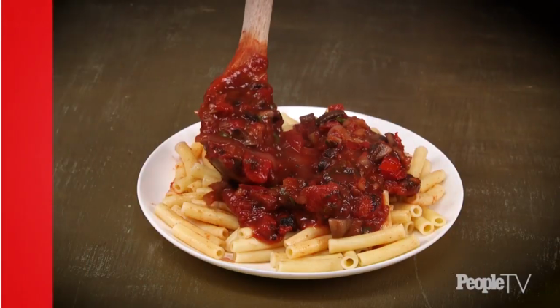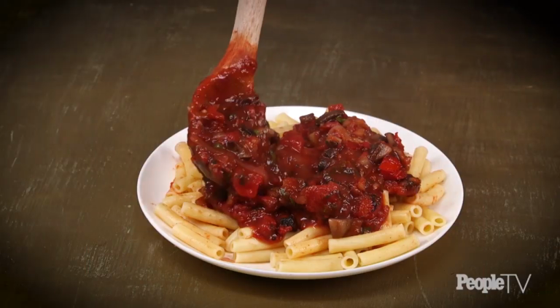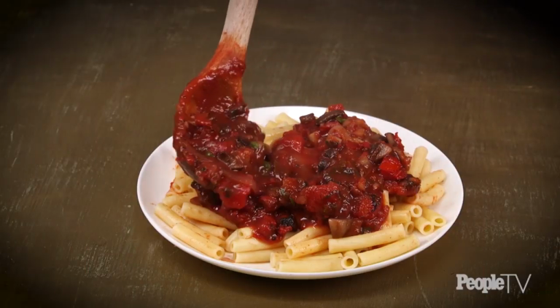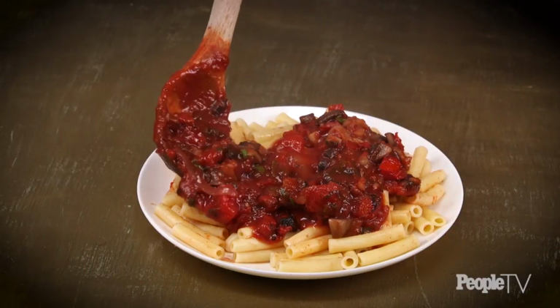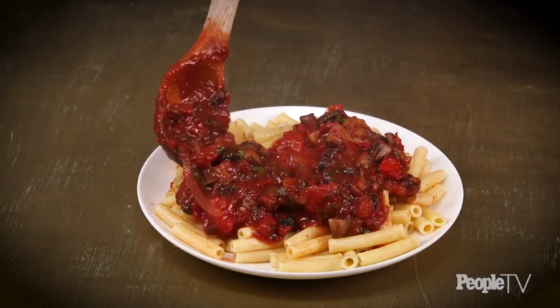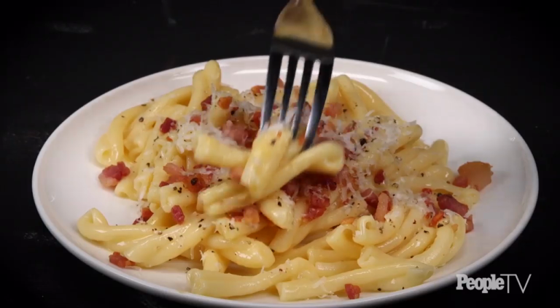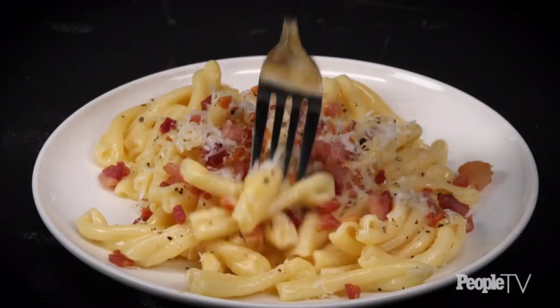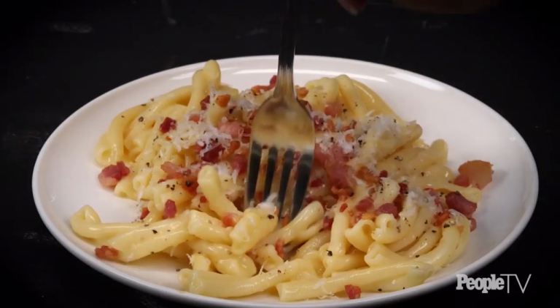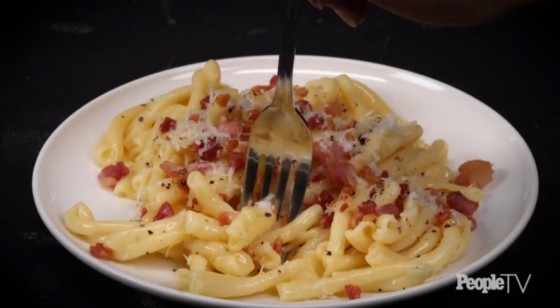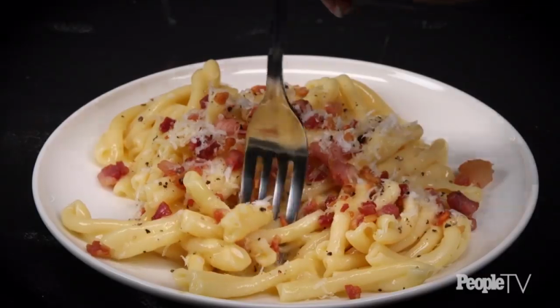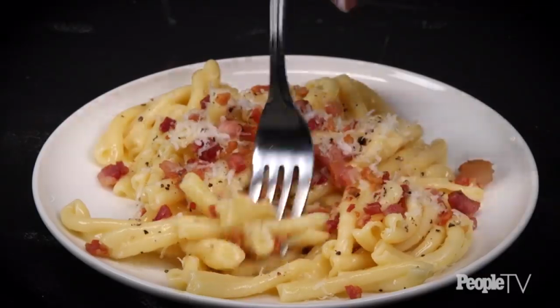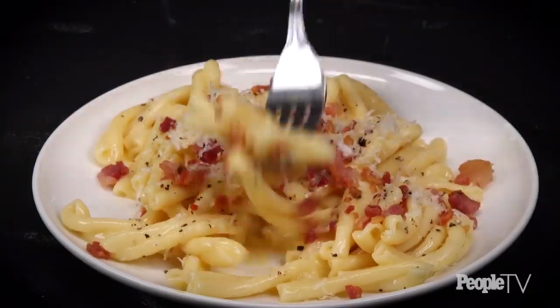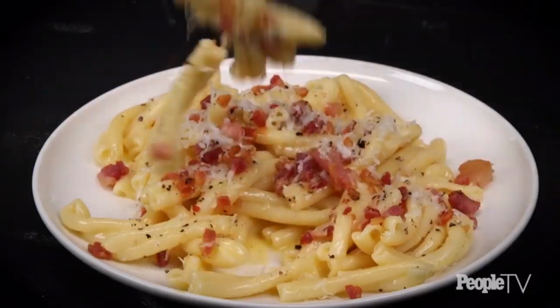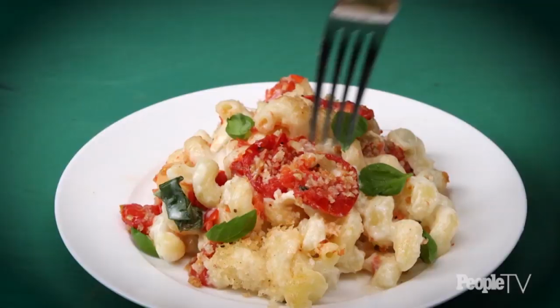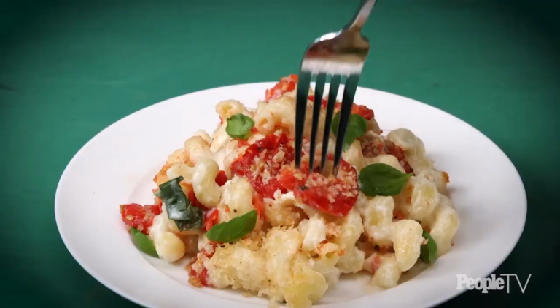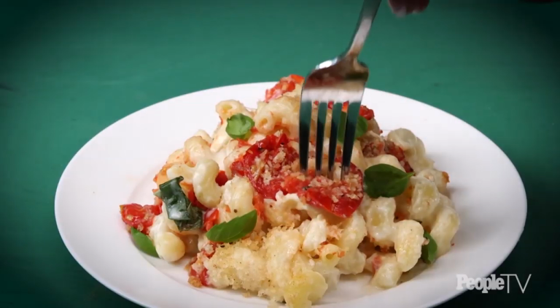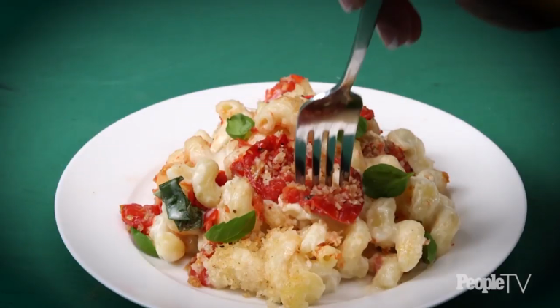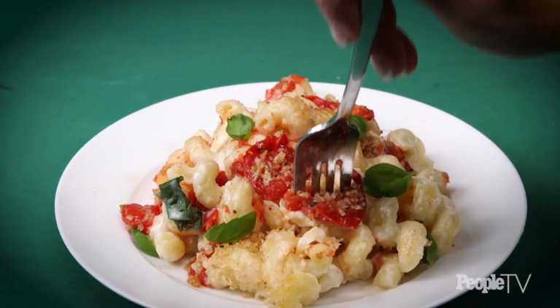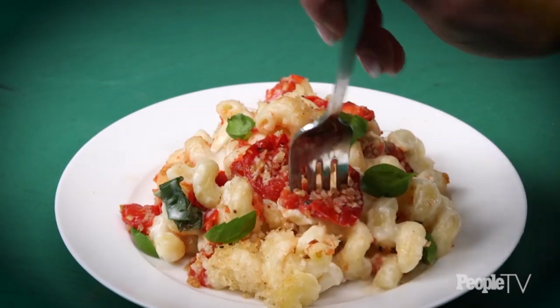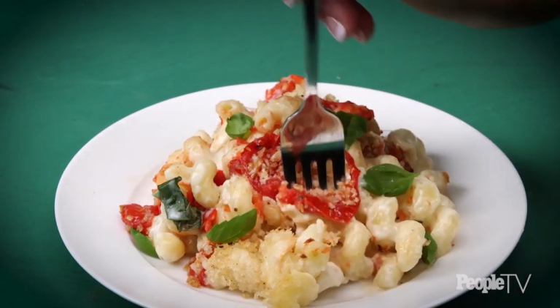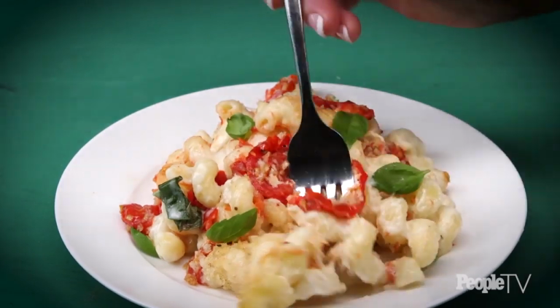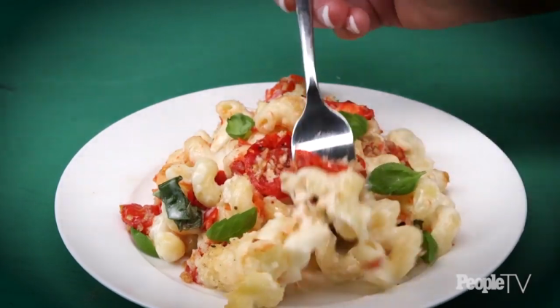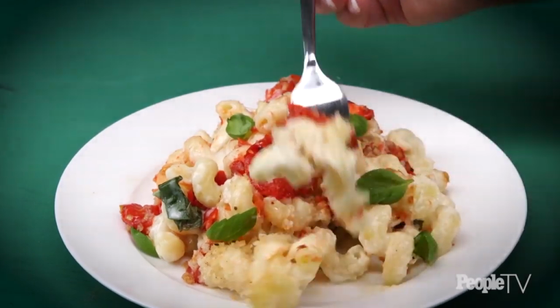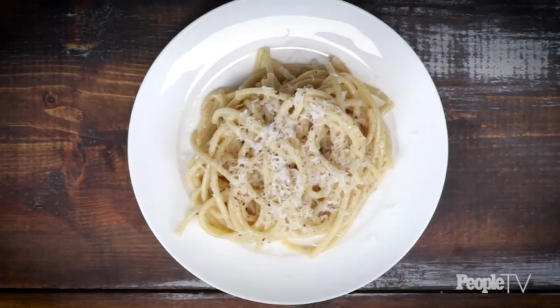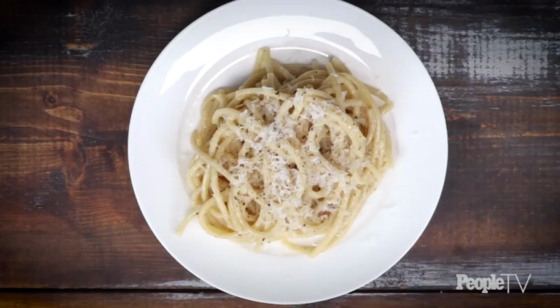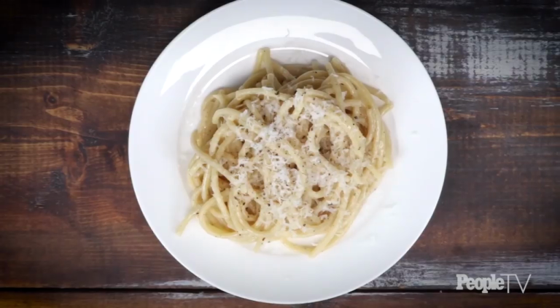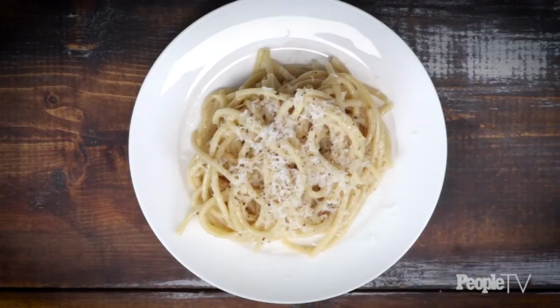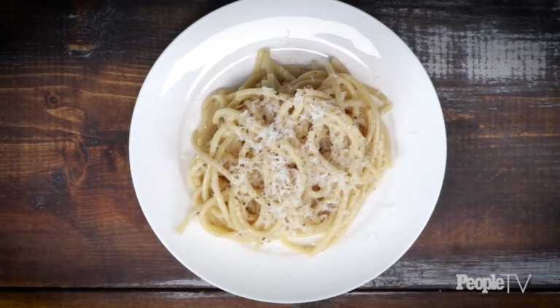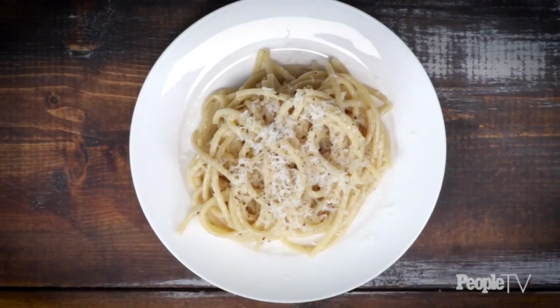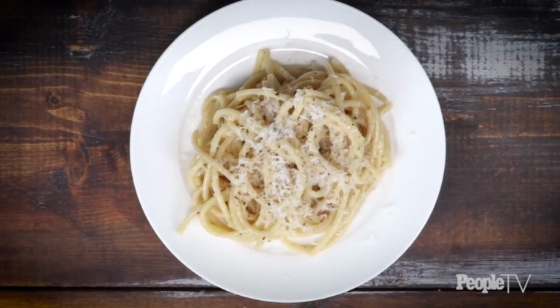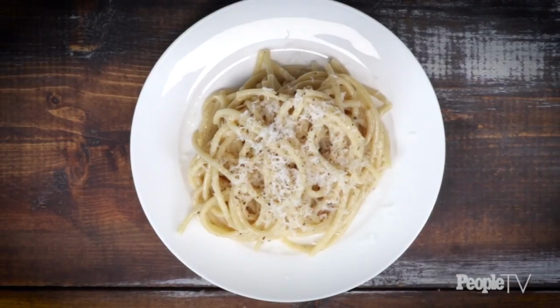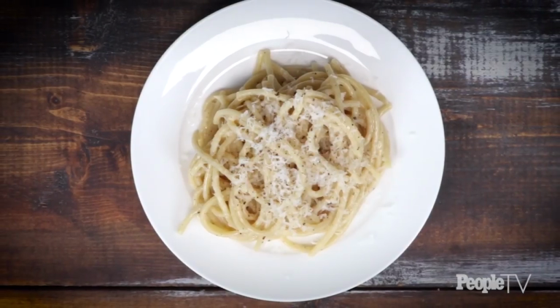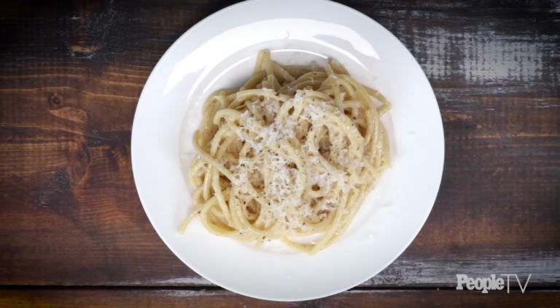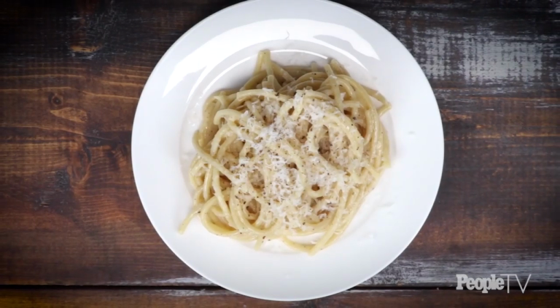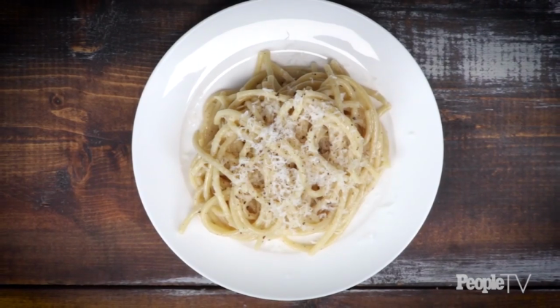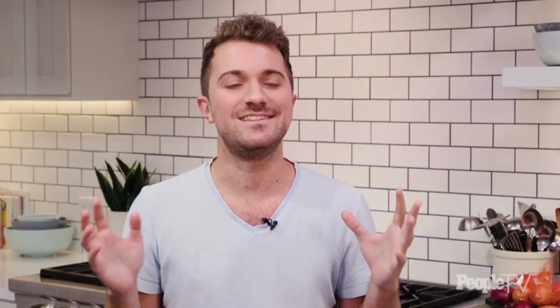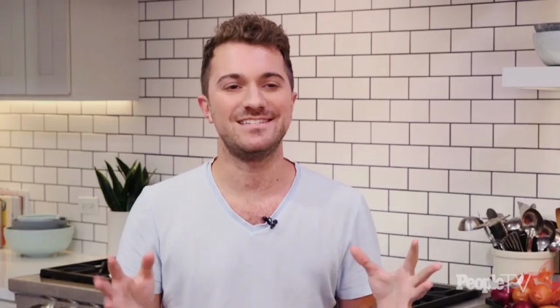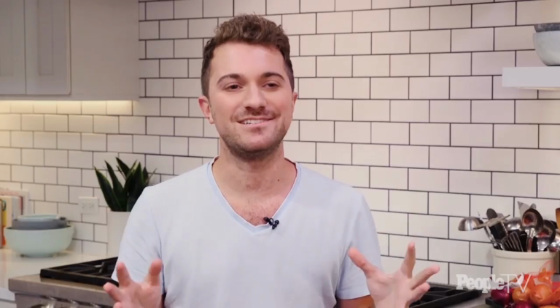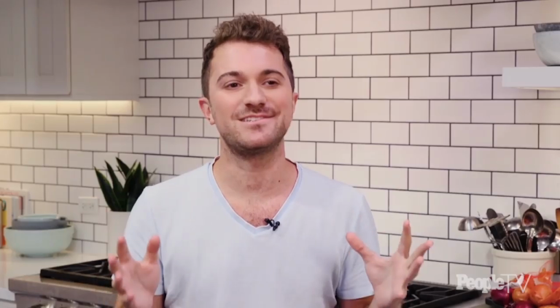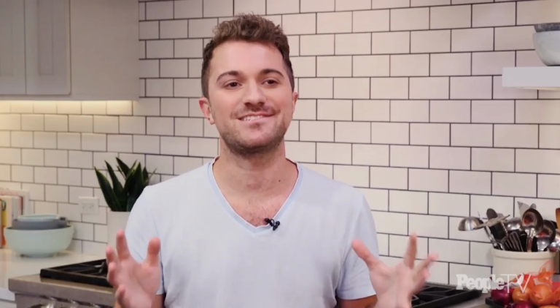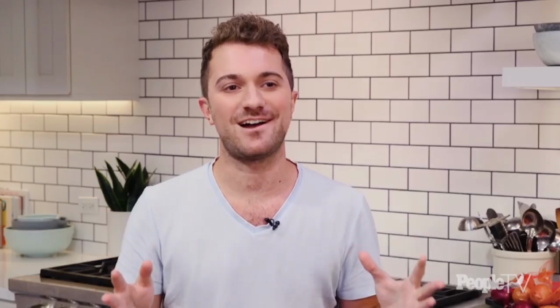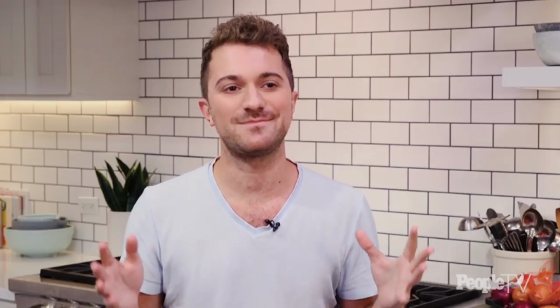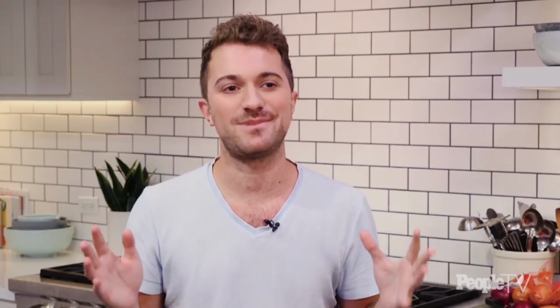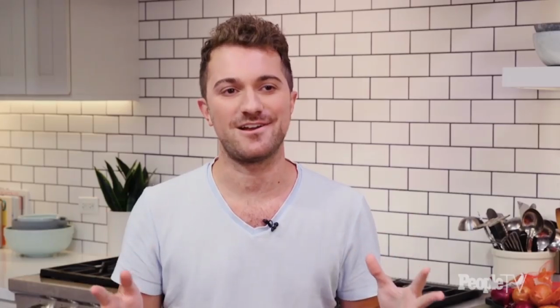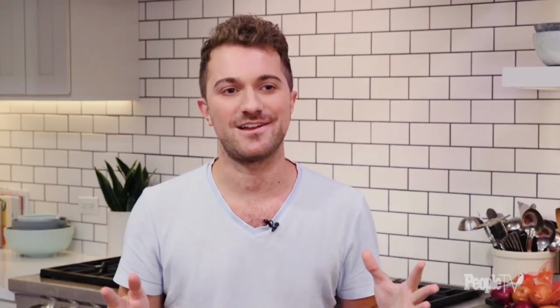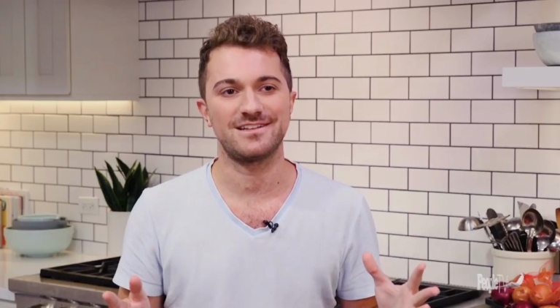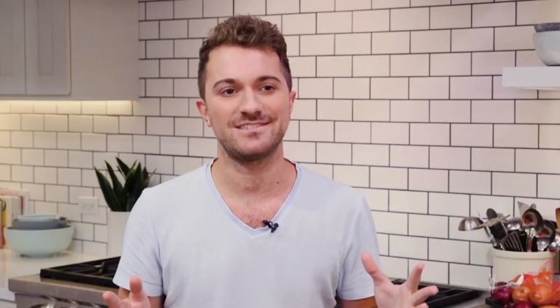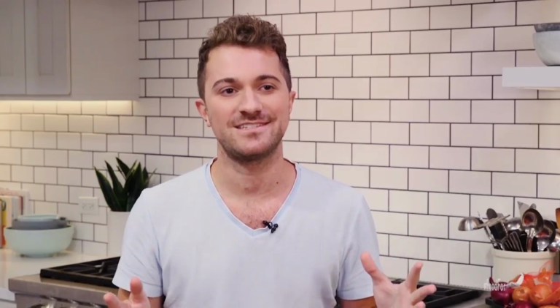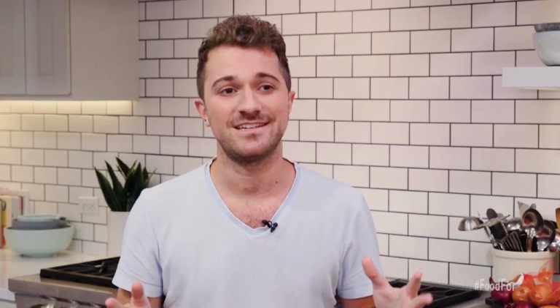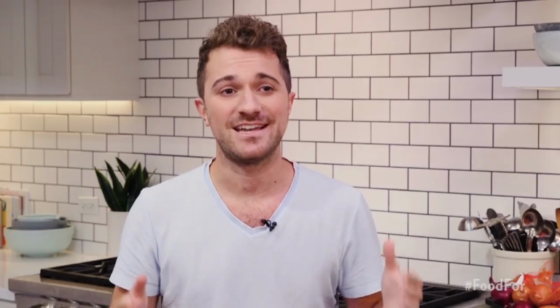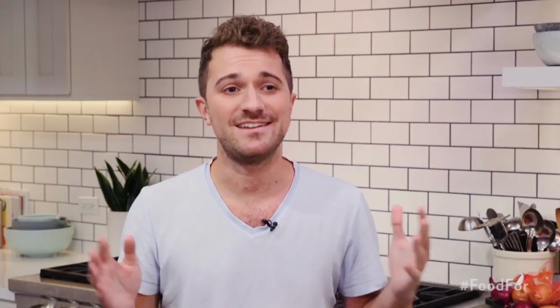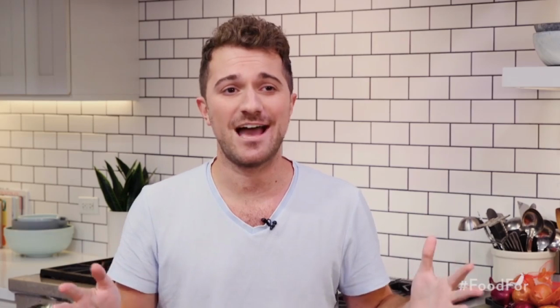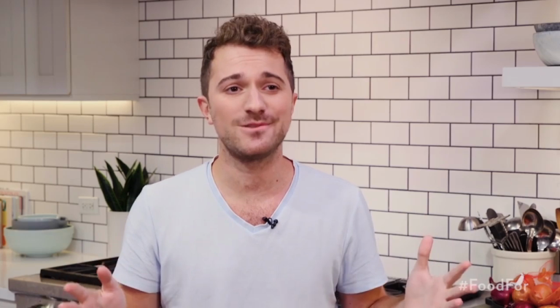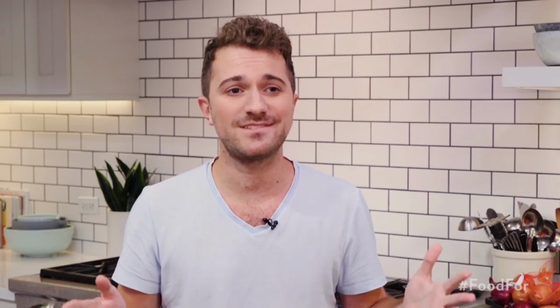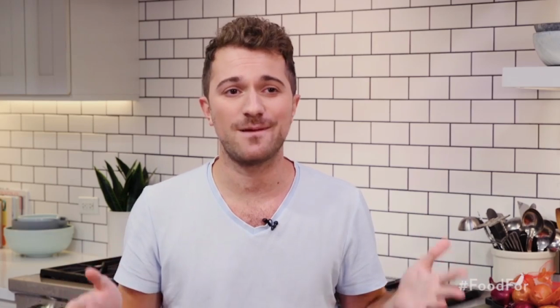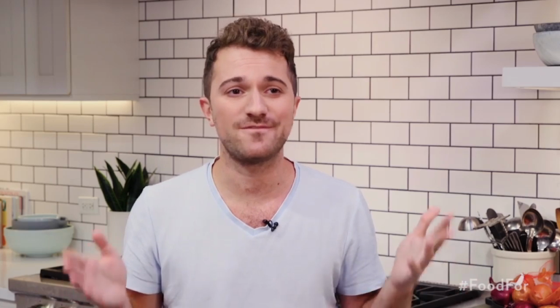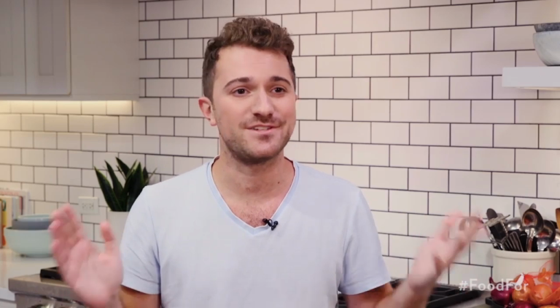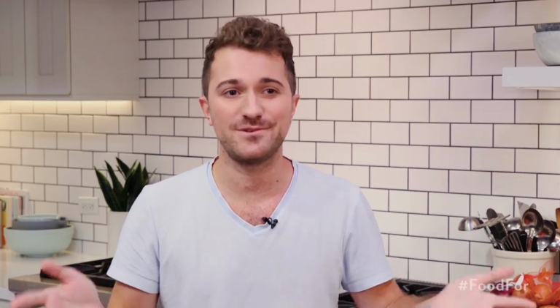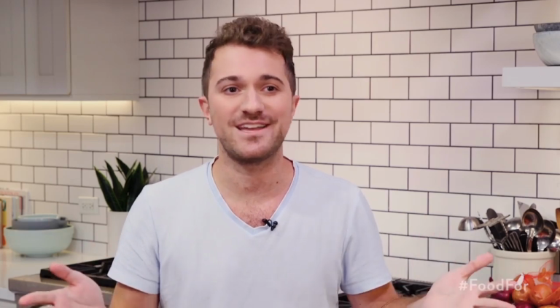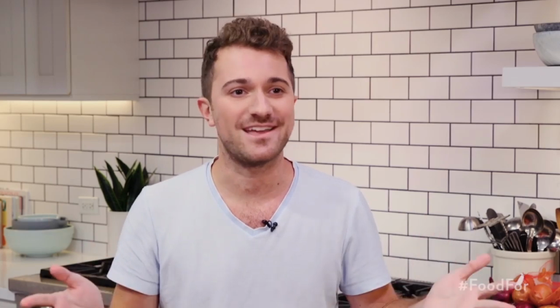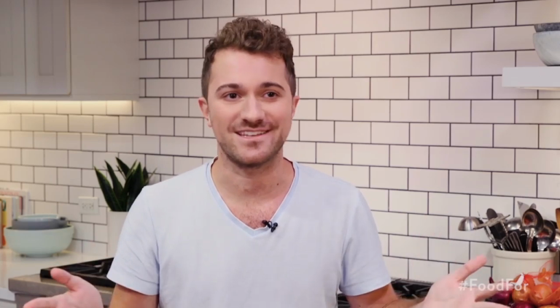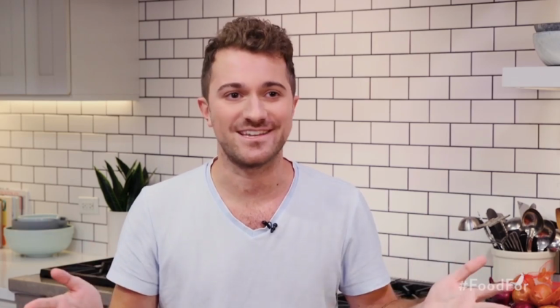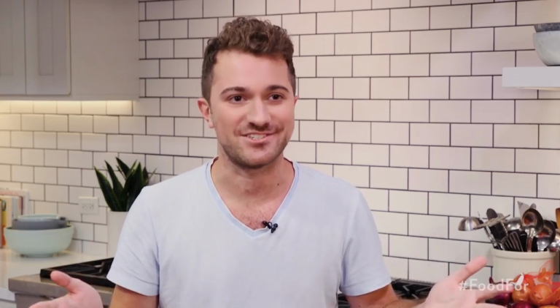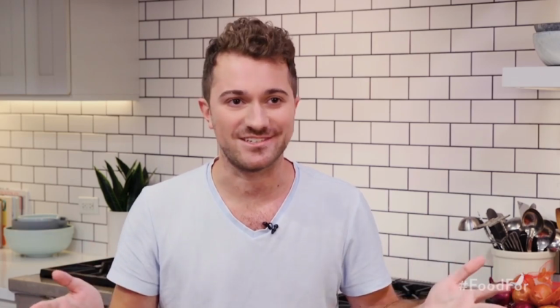We just gave you some of our favorite ways to prepare pasta and our ideal sauce pairings, and now it's time for you to get in the kitchen.